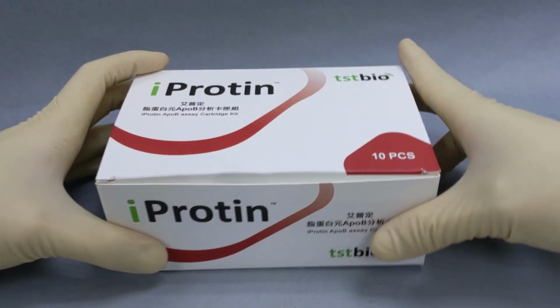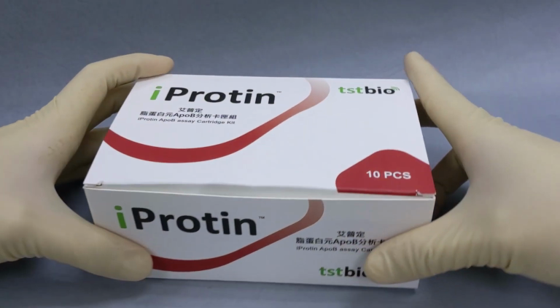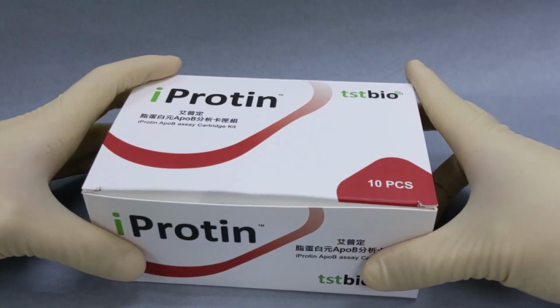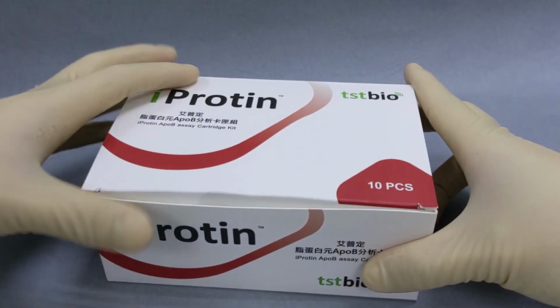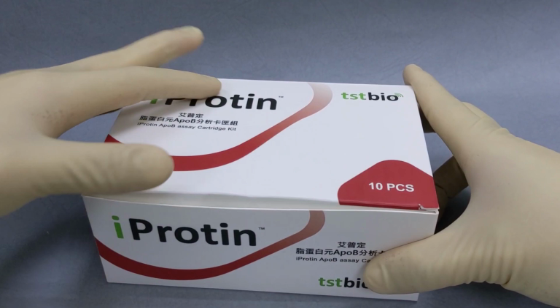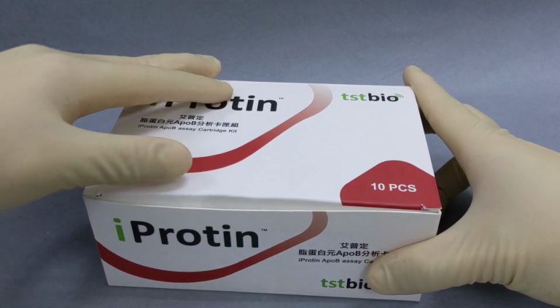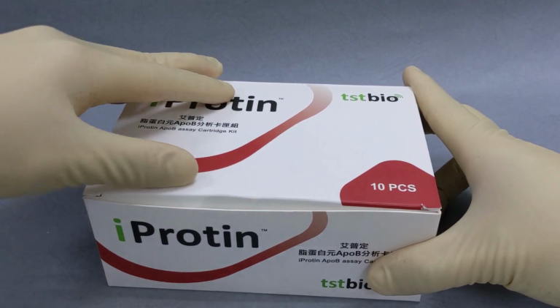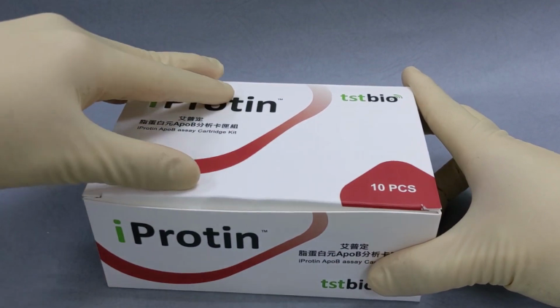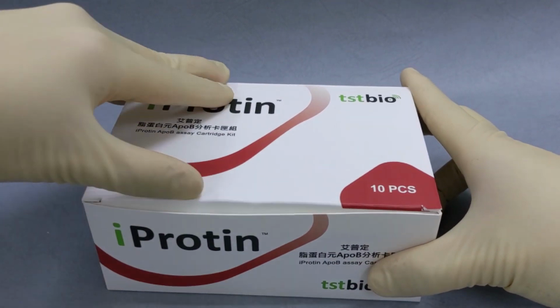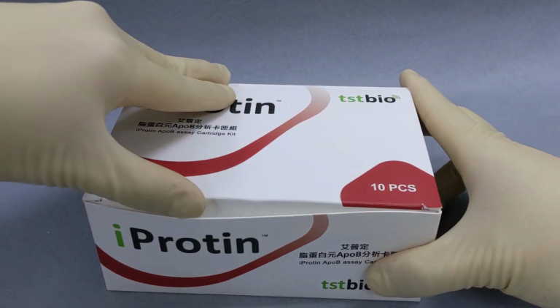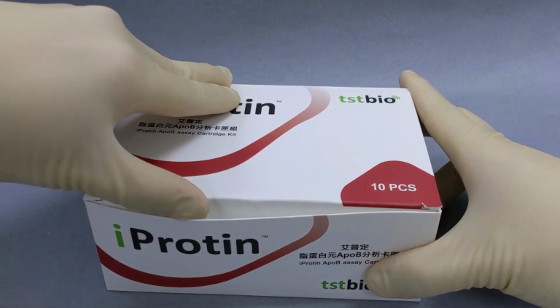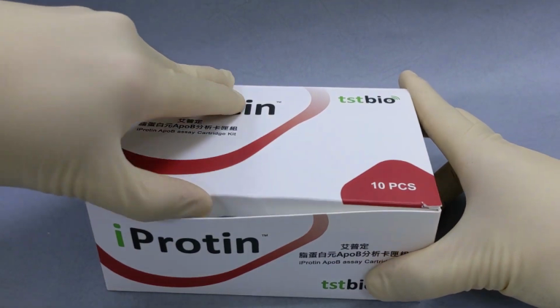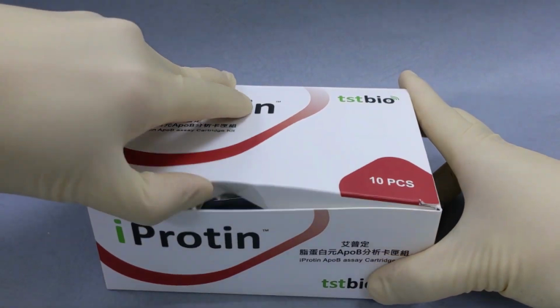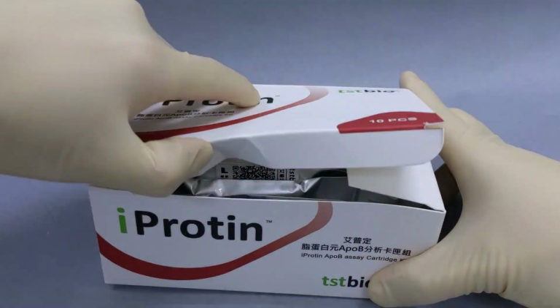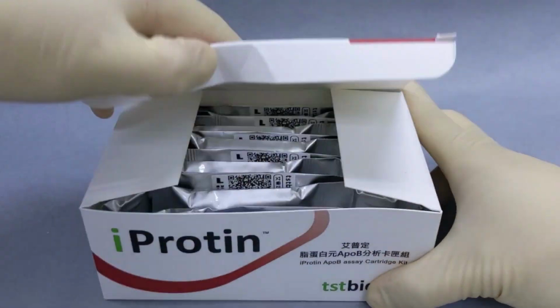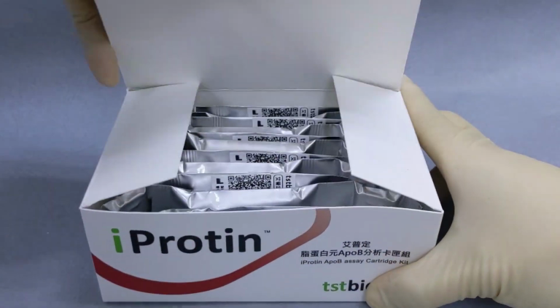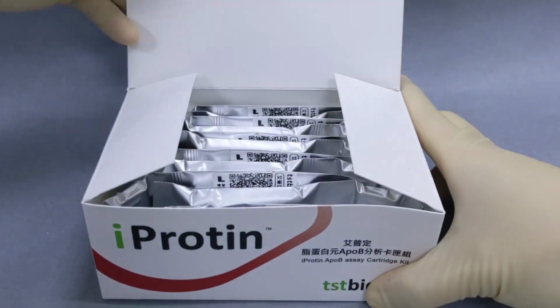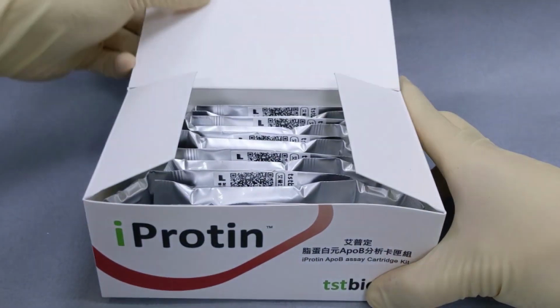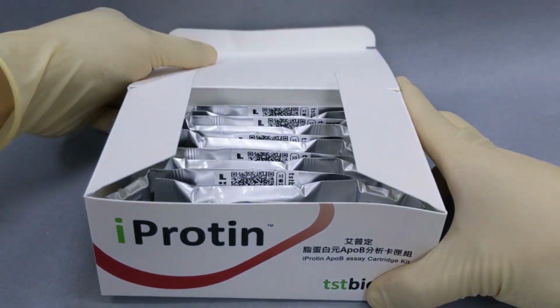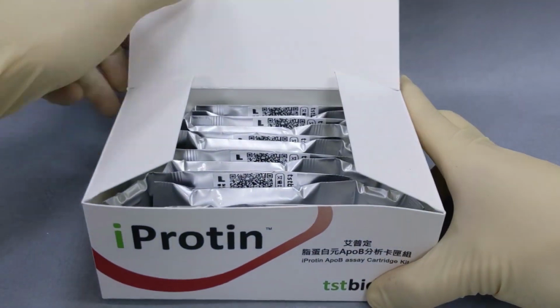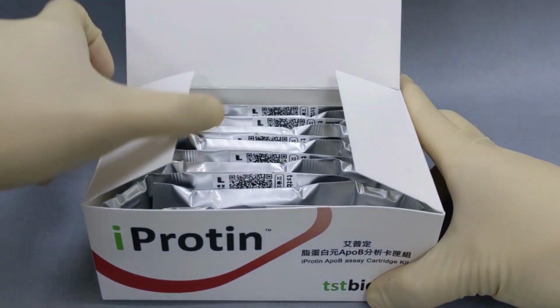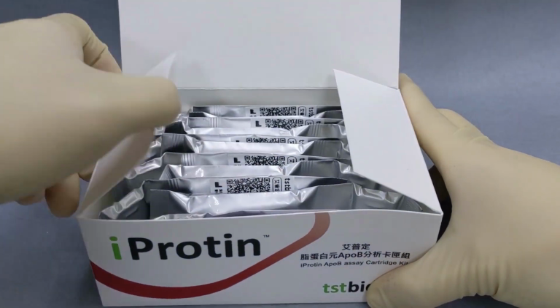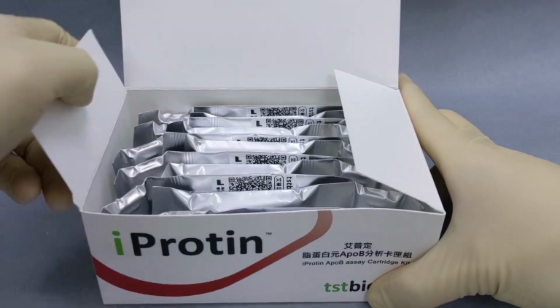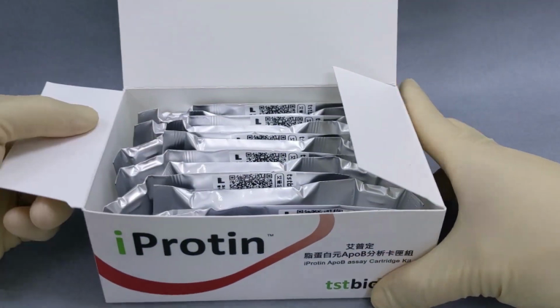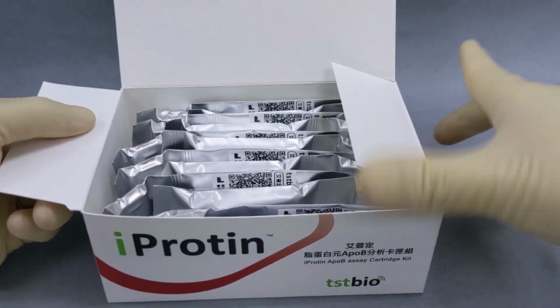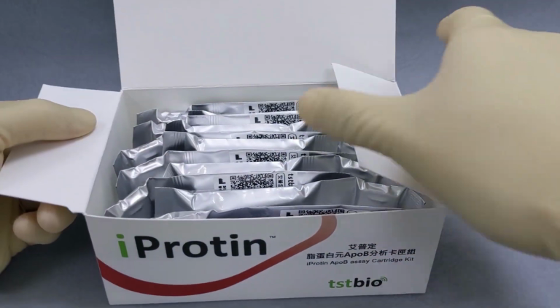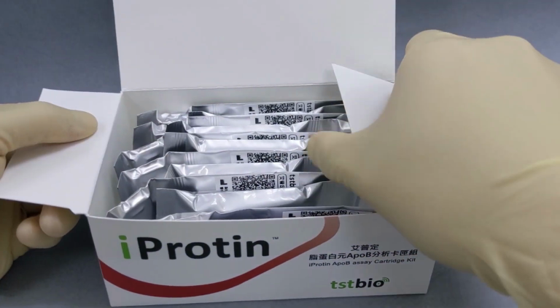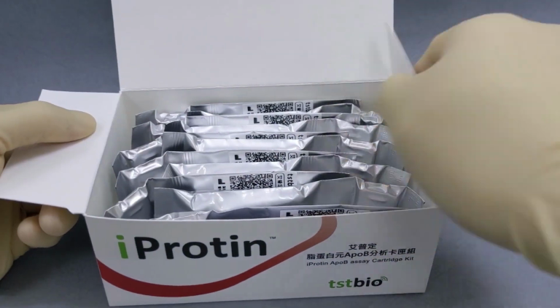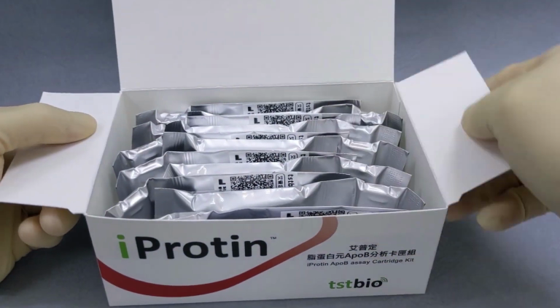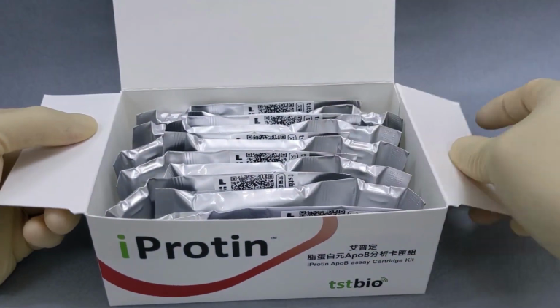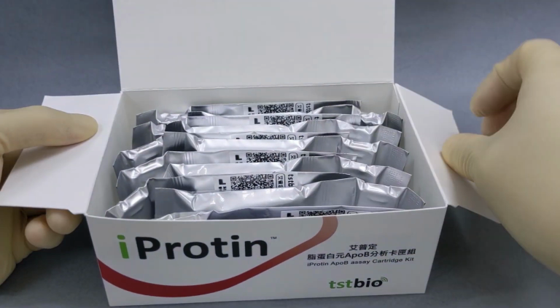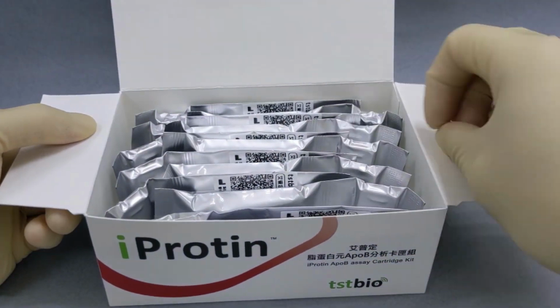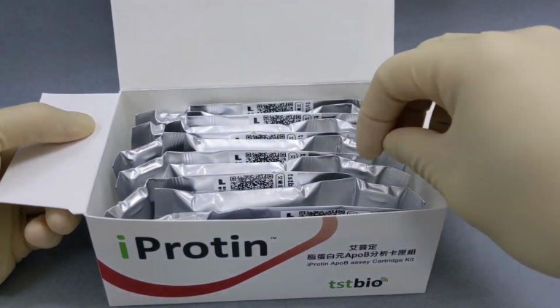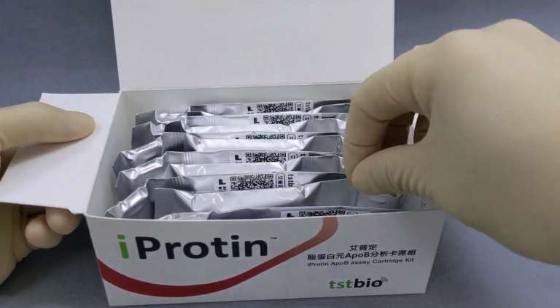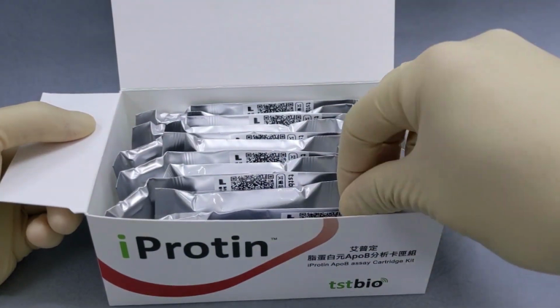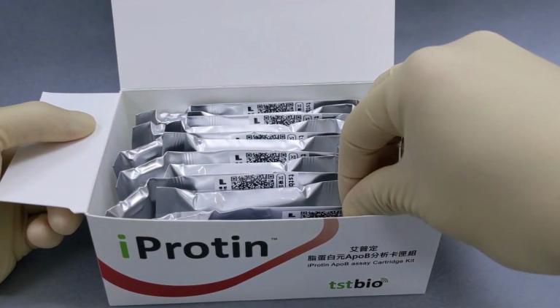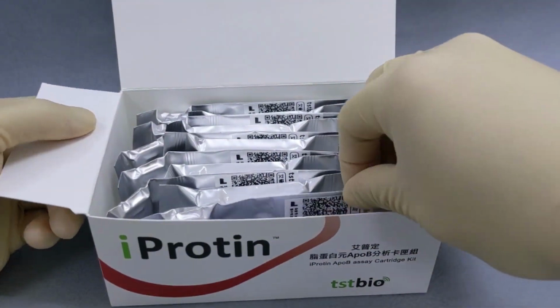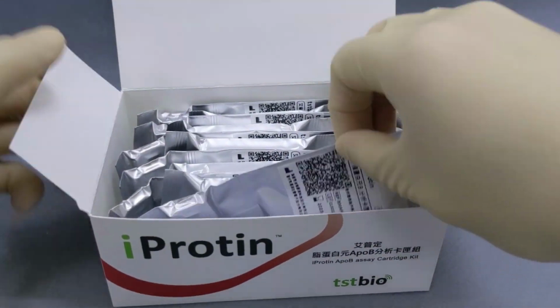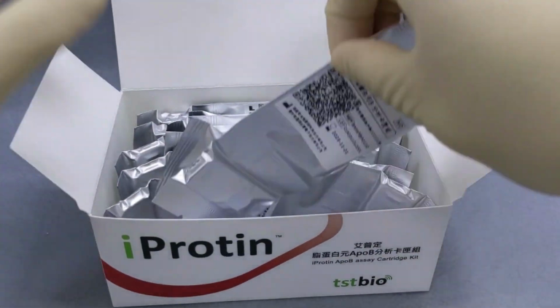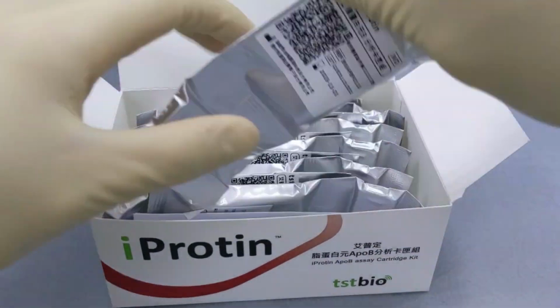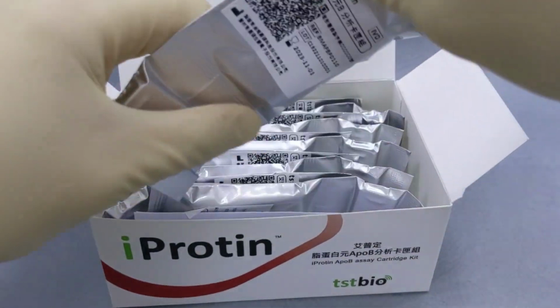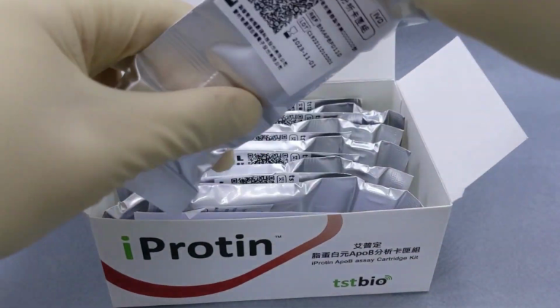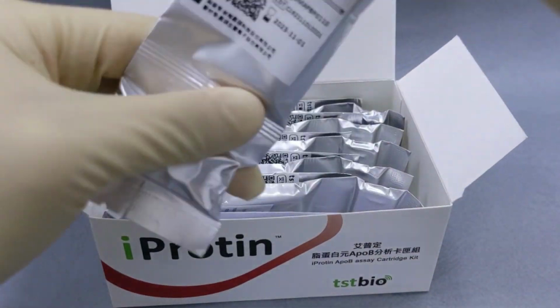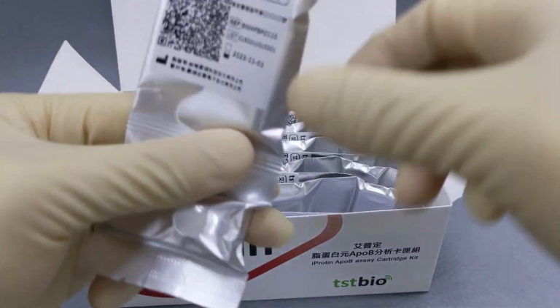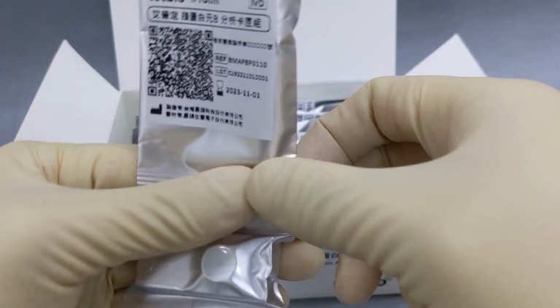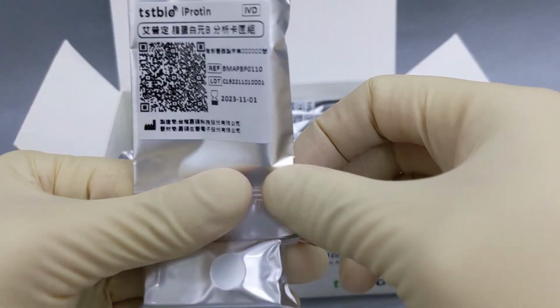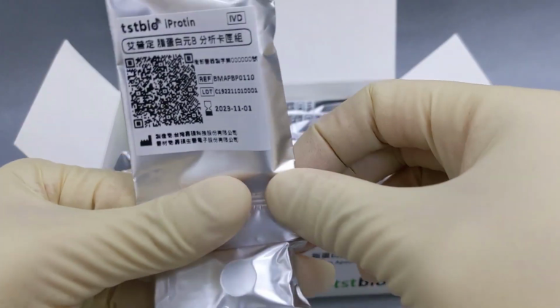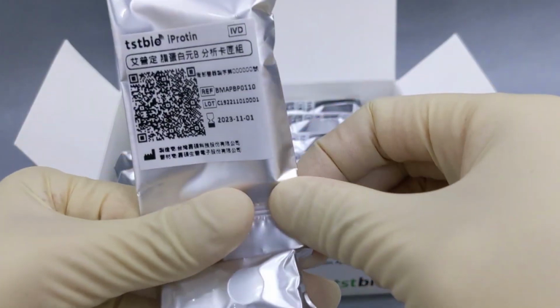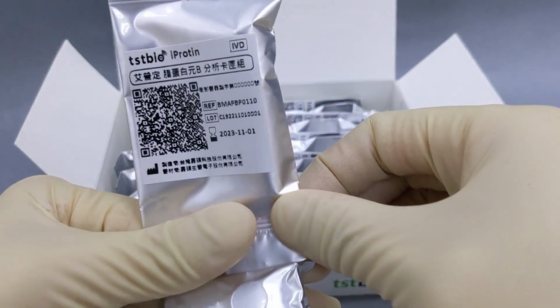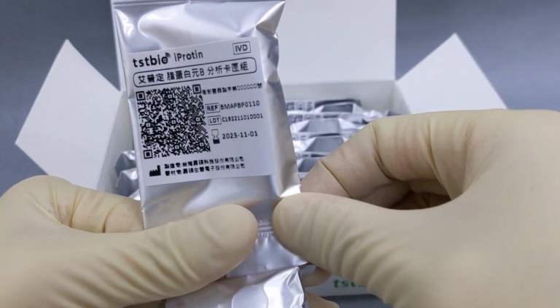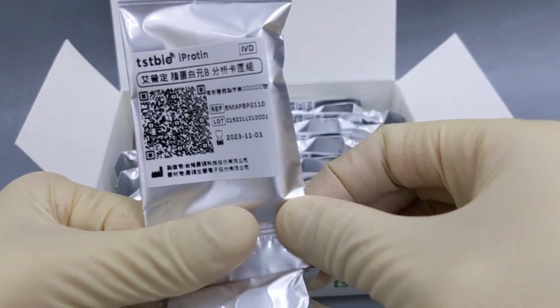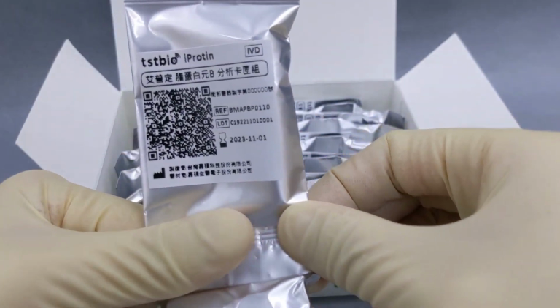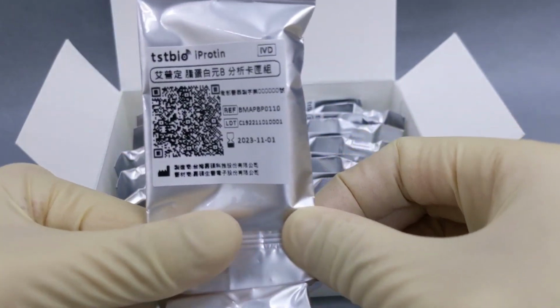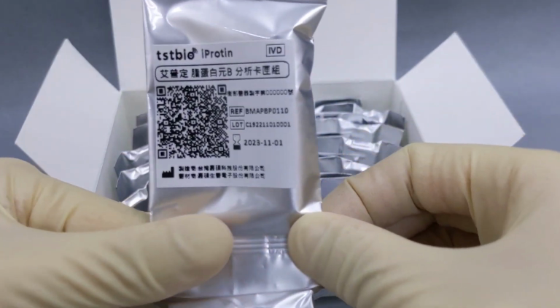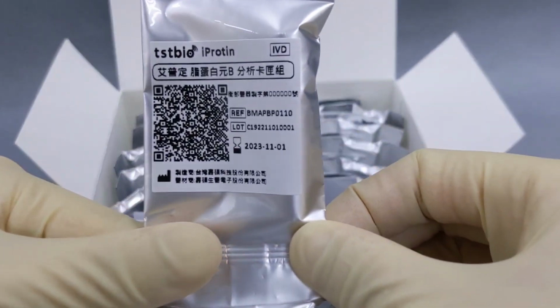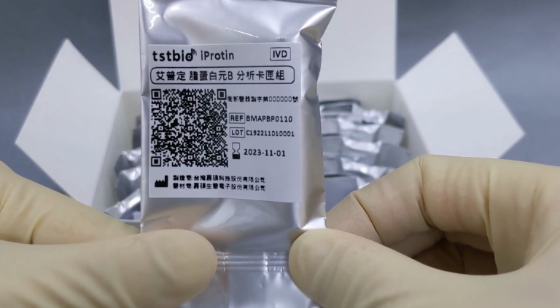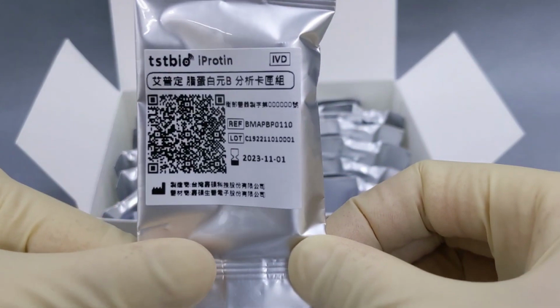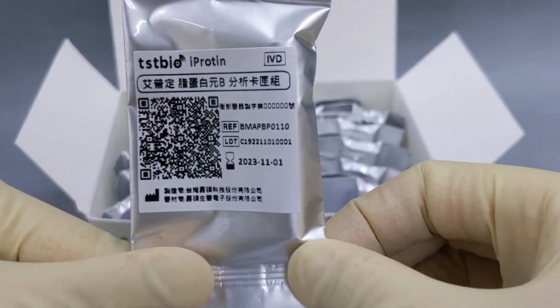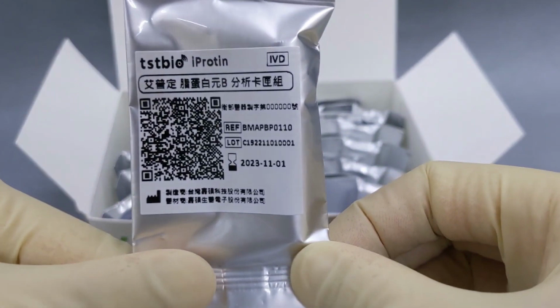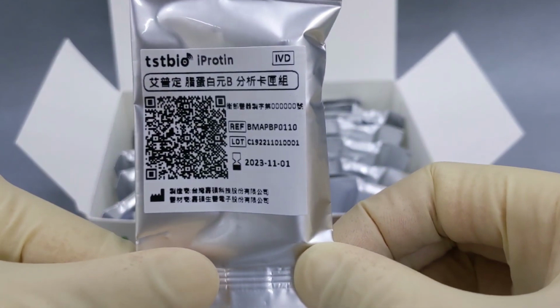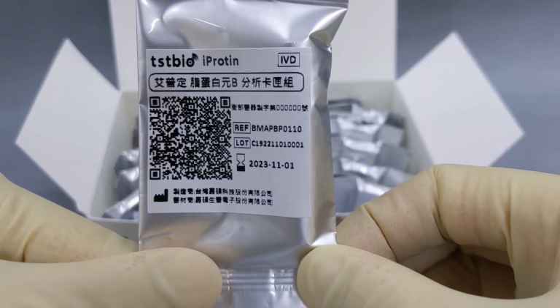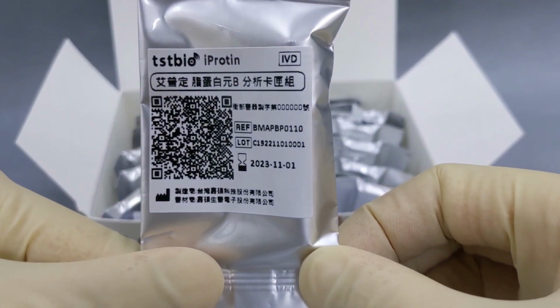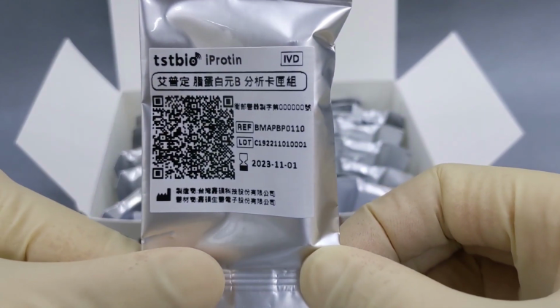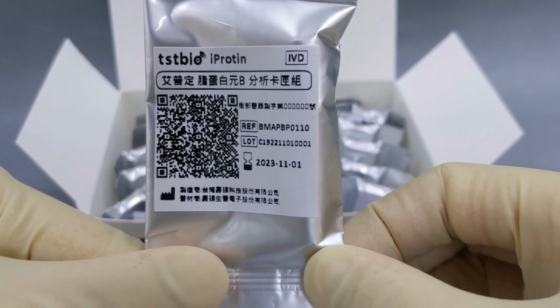Take out the assay cartridge kit from the box. Confirm the test item and expiration date on the label.